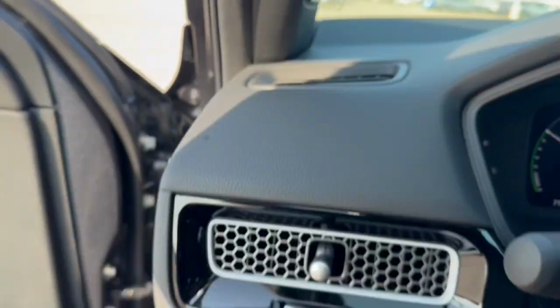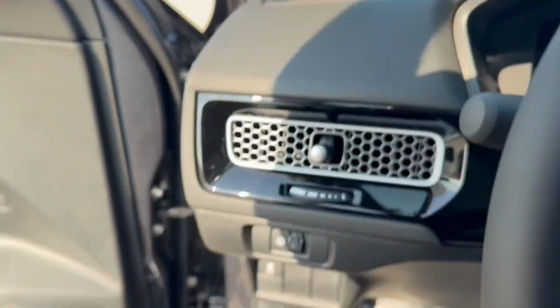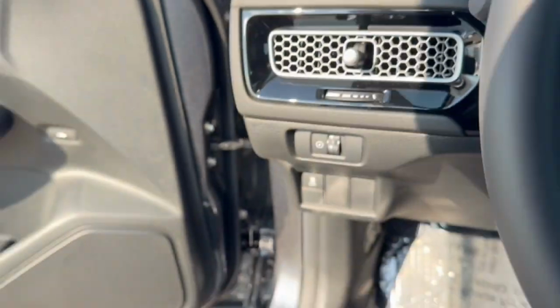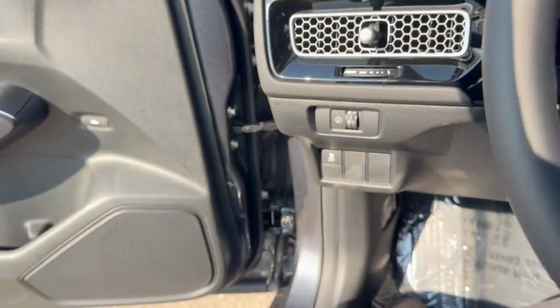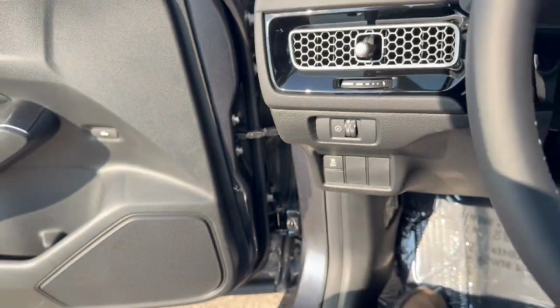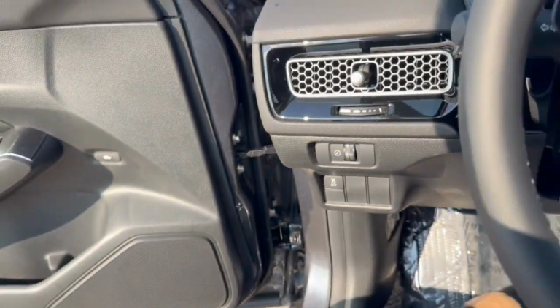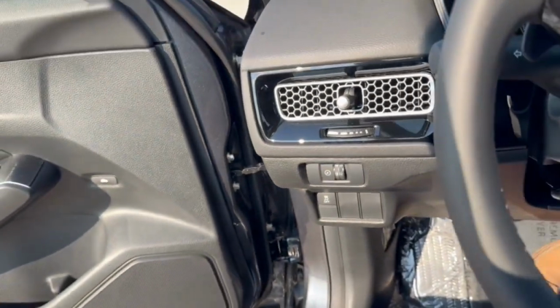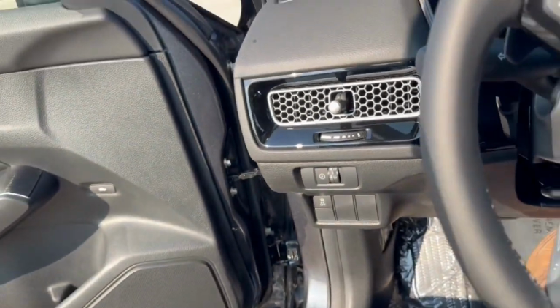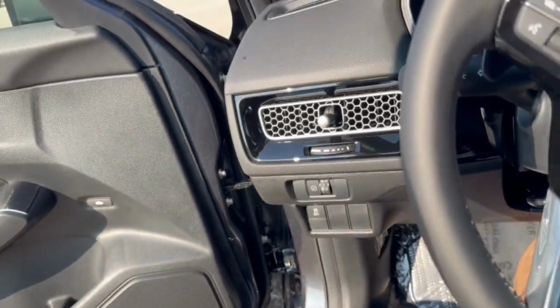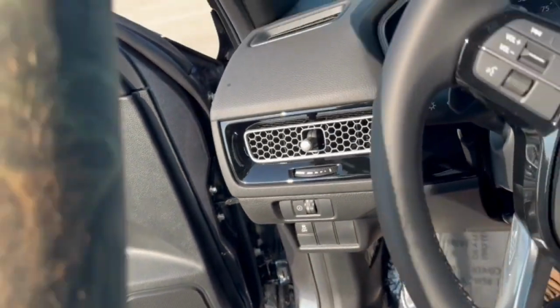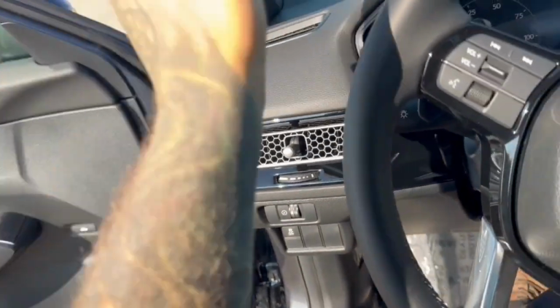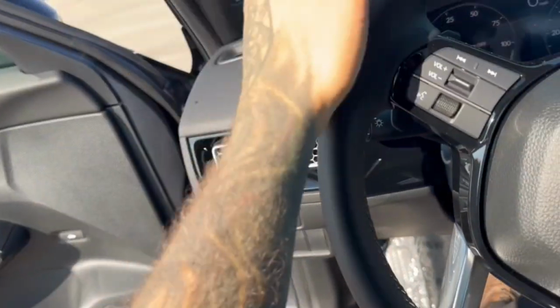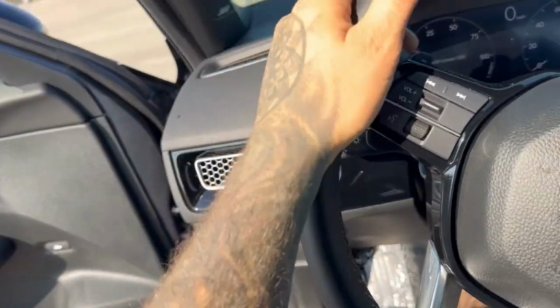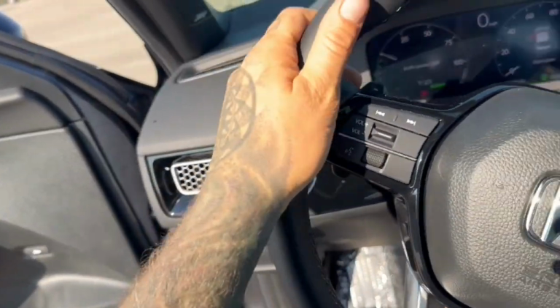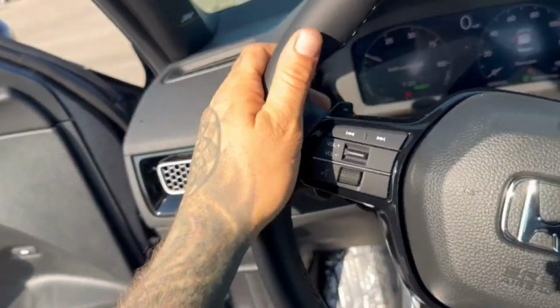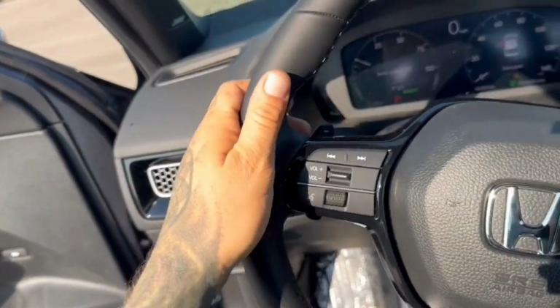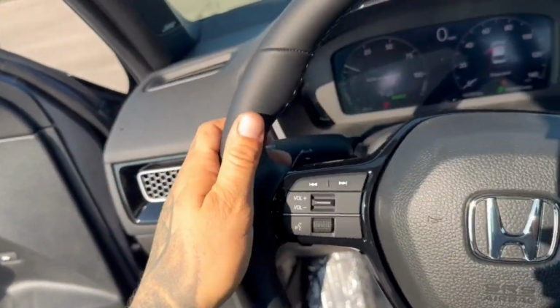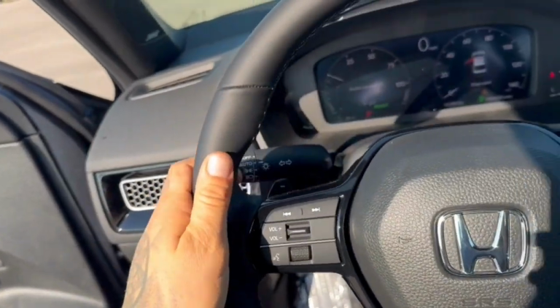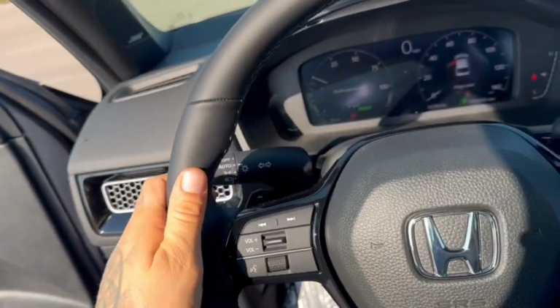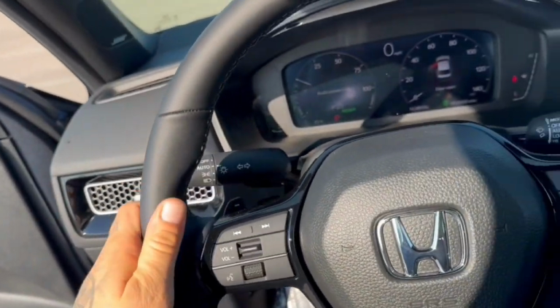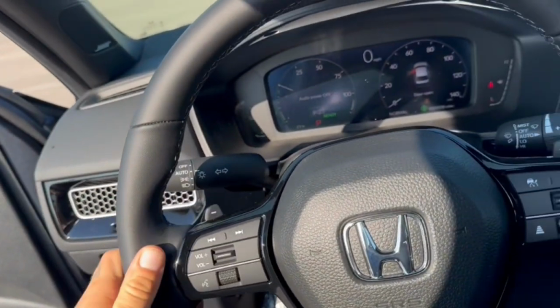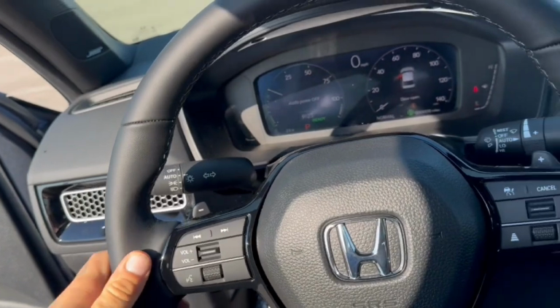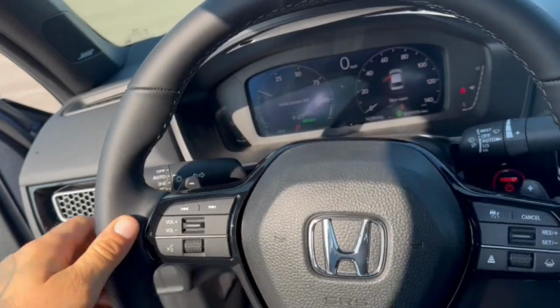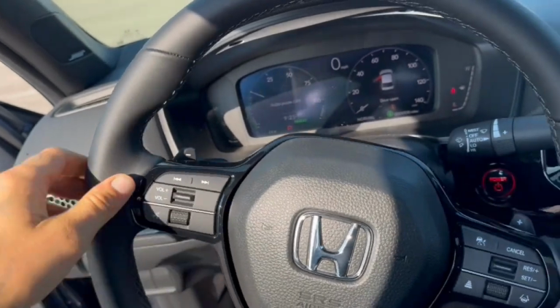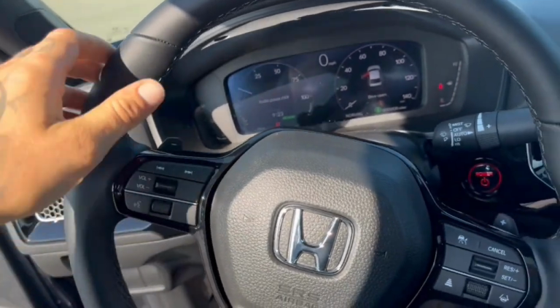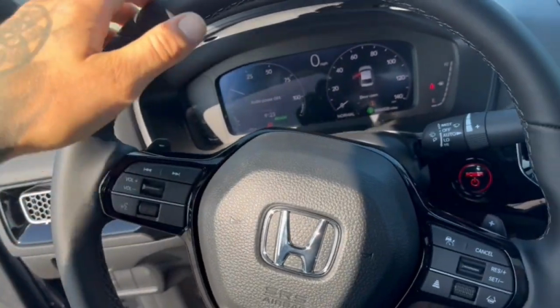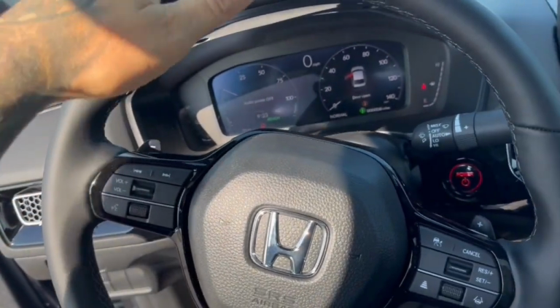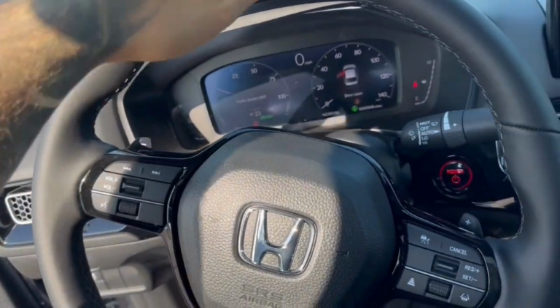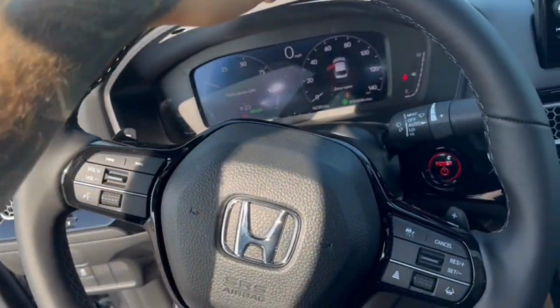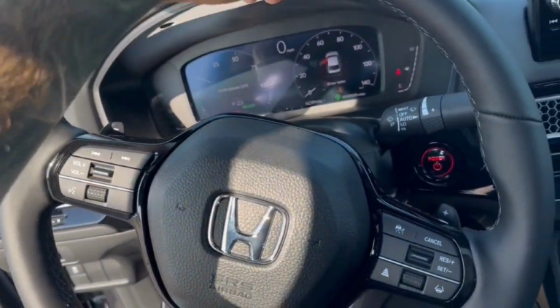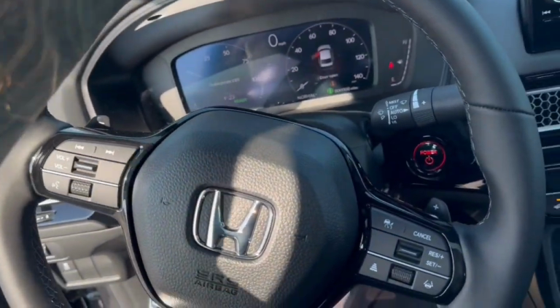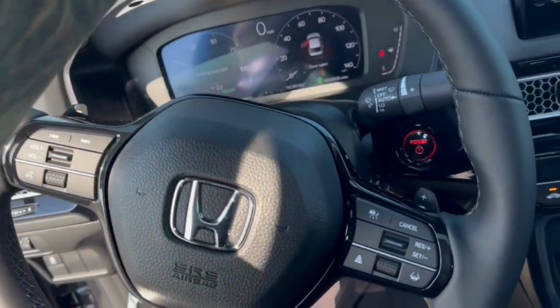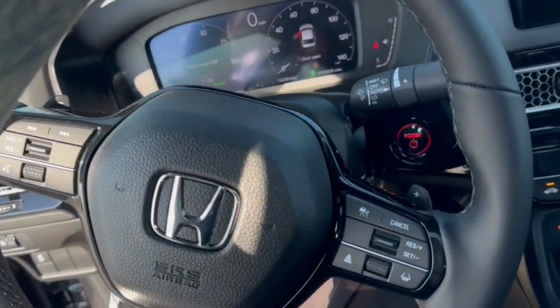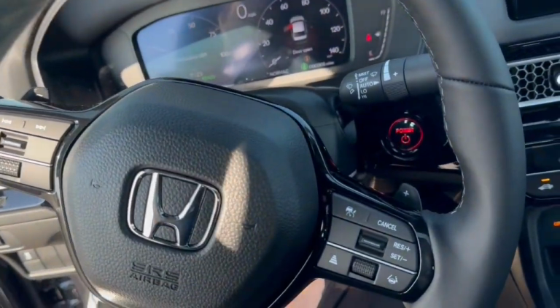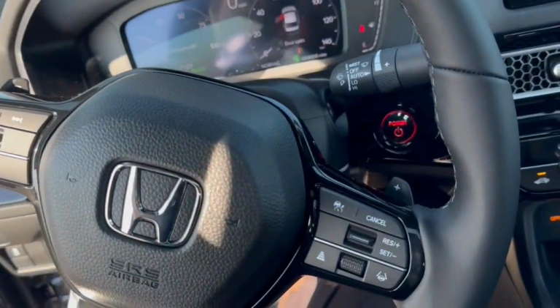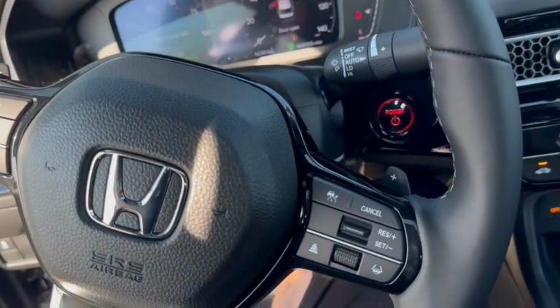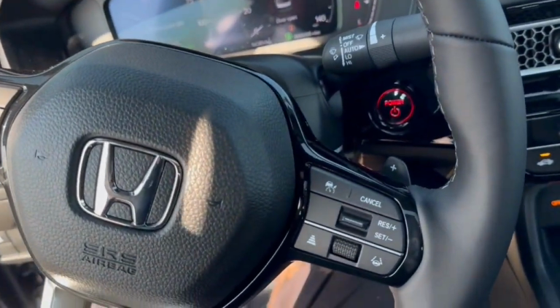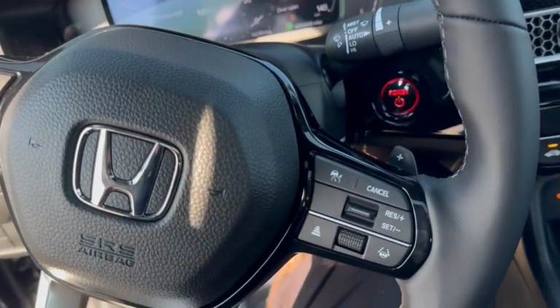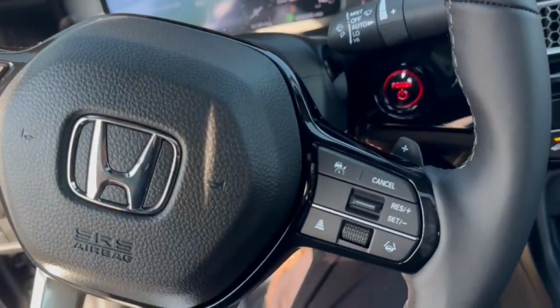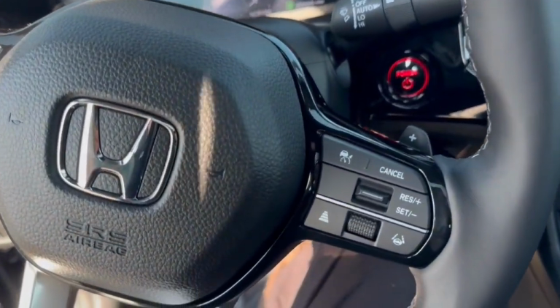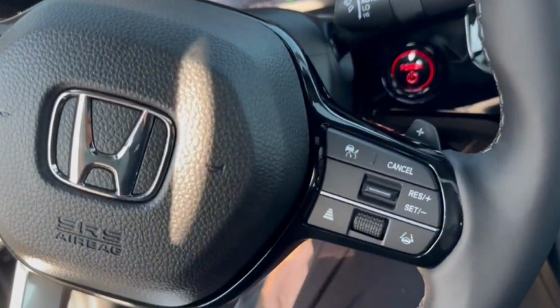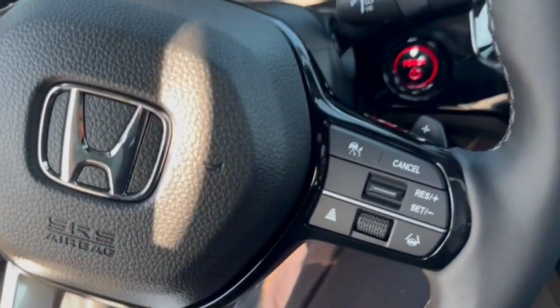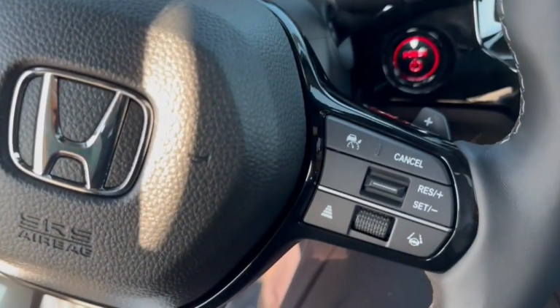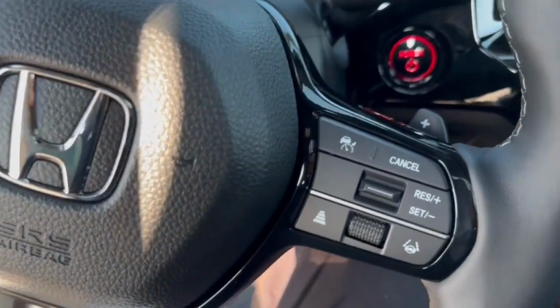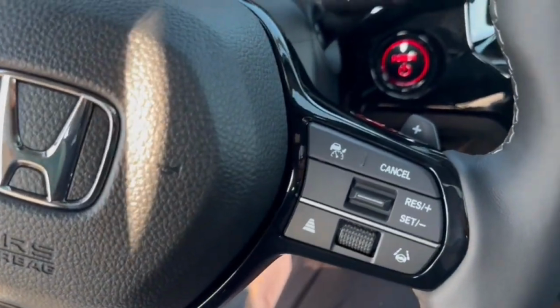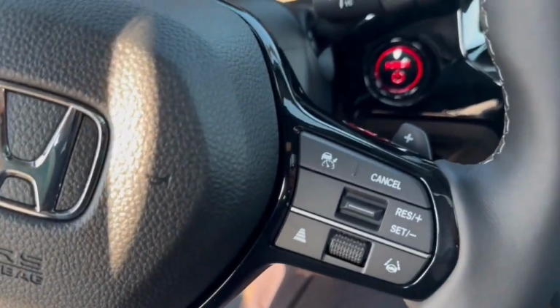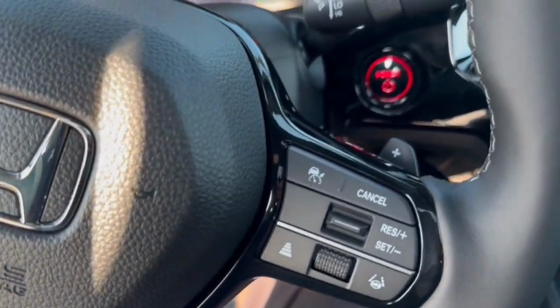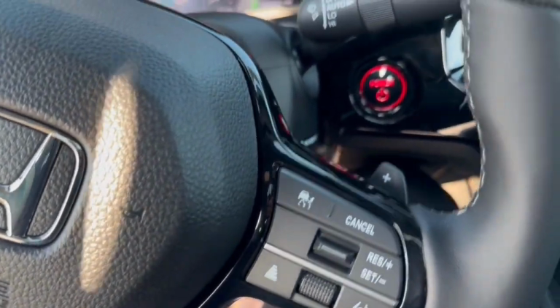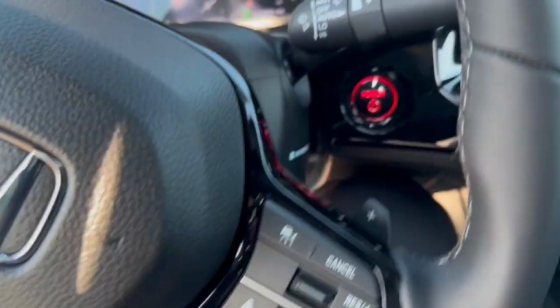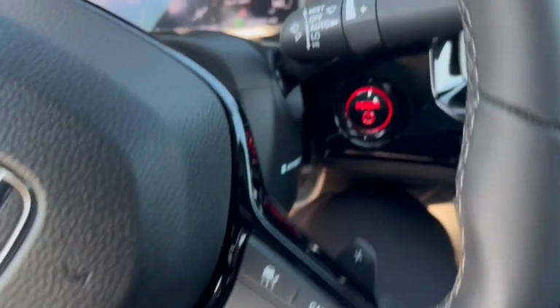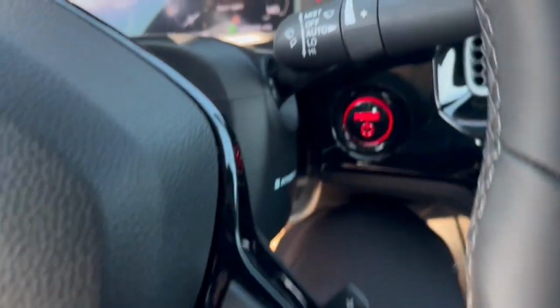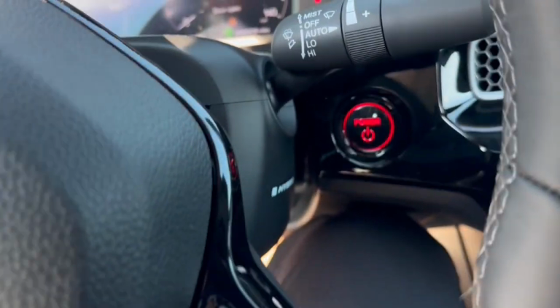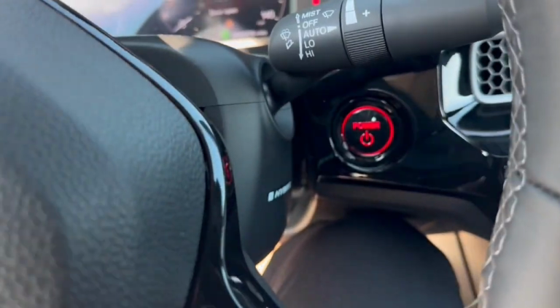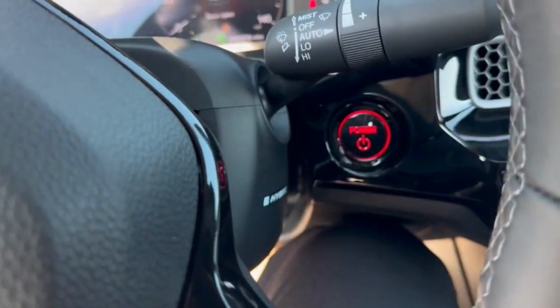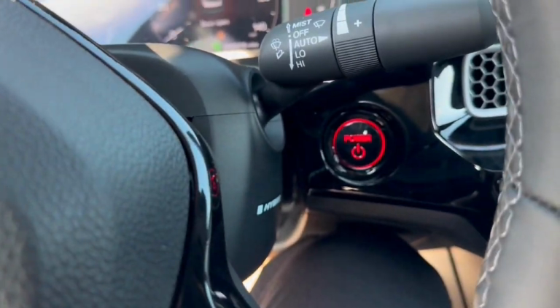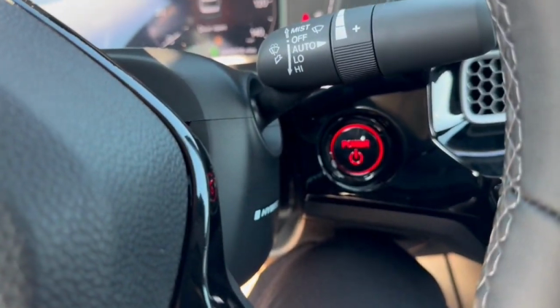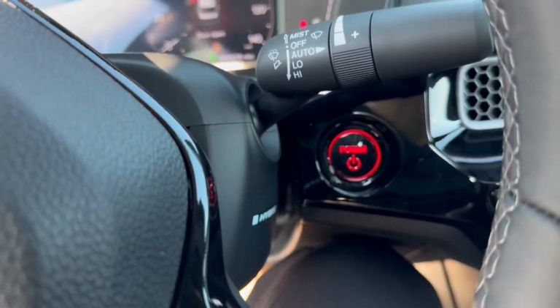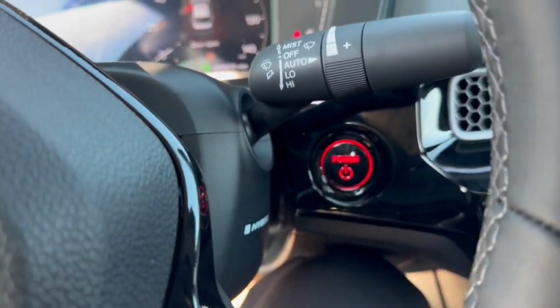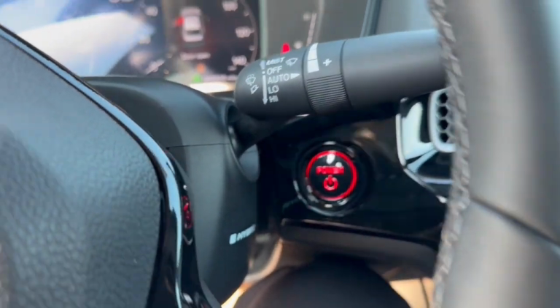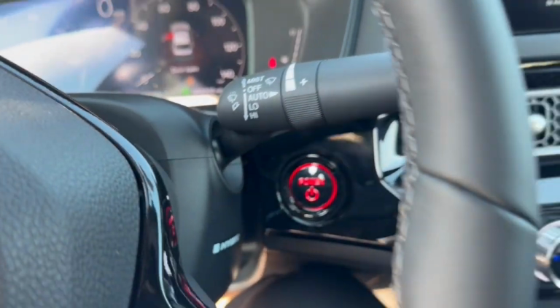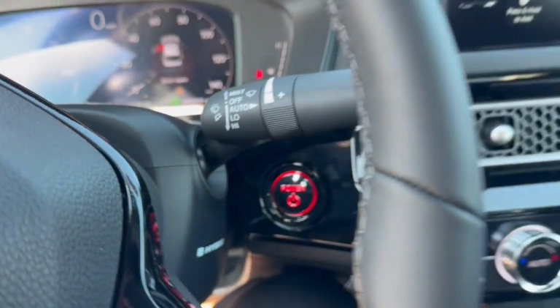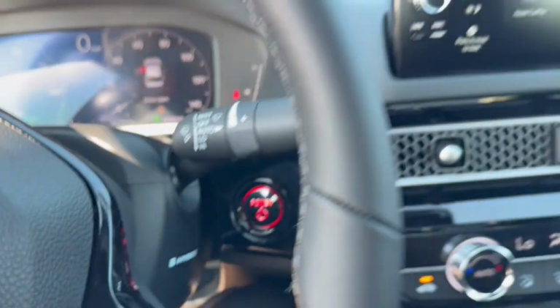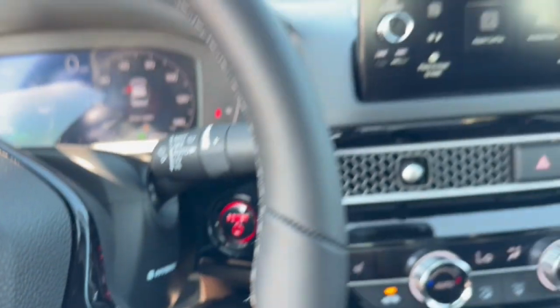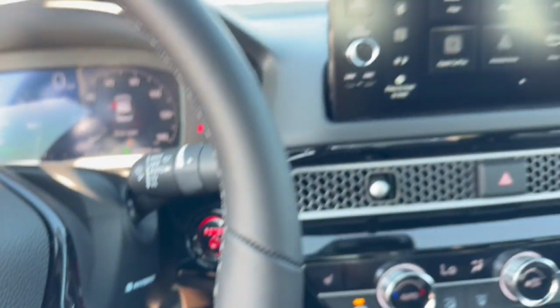It has lane departure warnings, forward collision warnings, a leather wrapped steering wheel. Adaptive cruise control, push start engine.